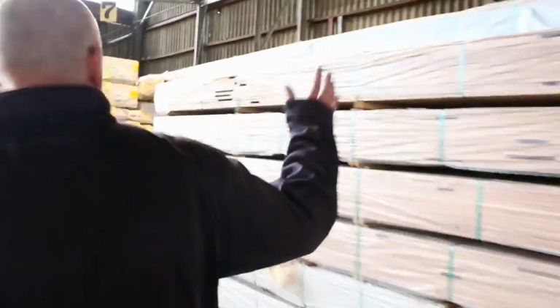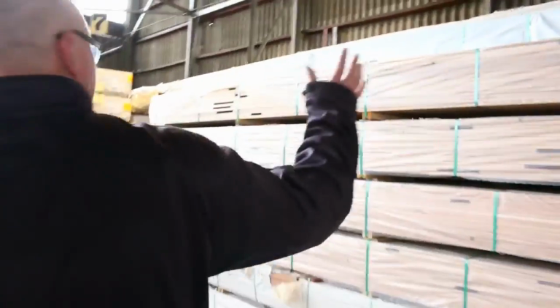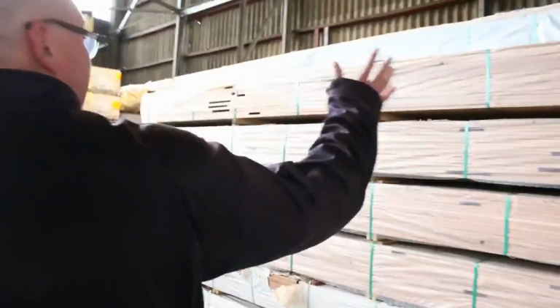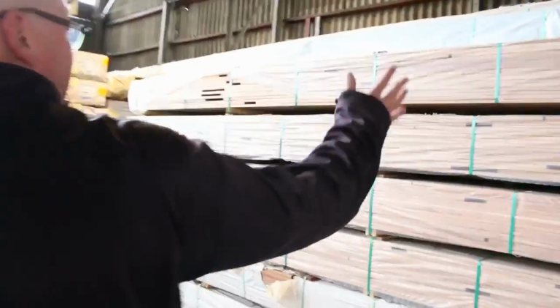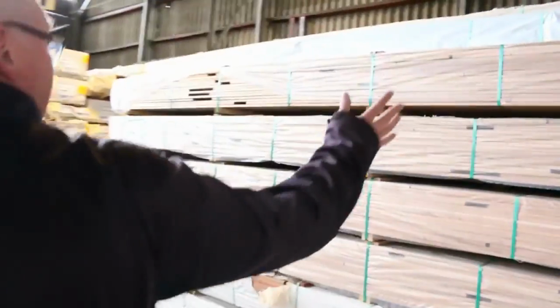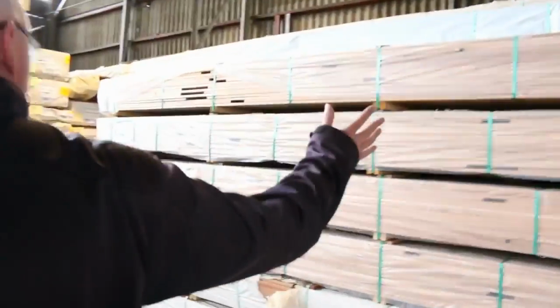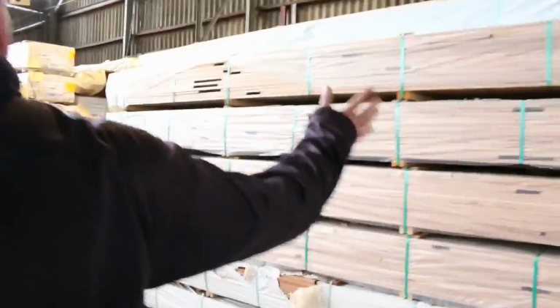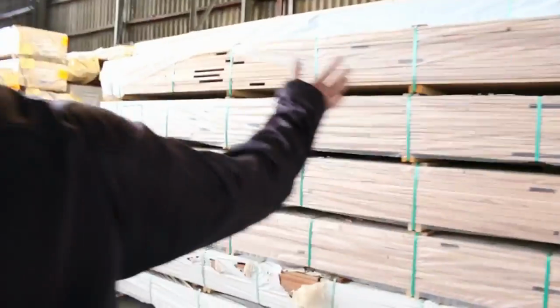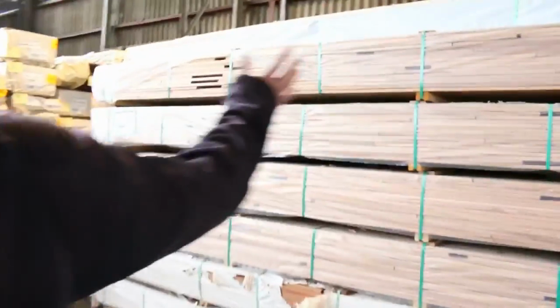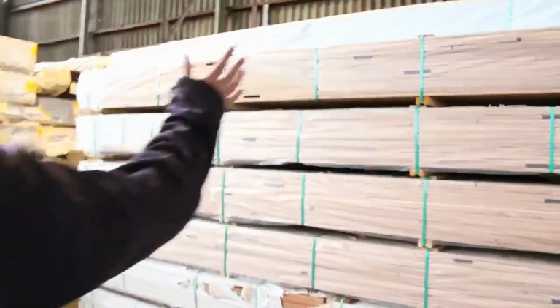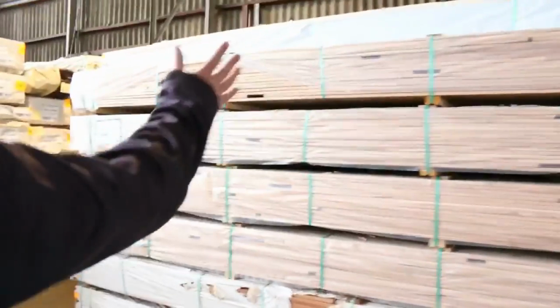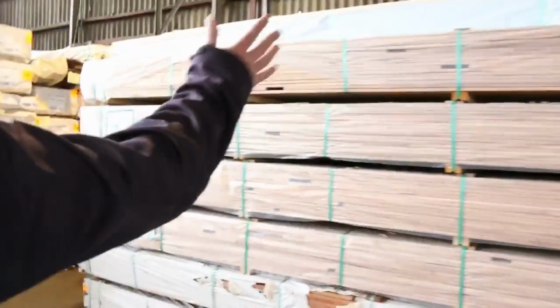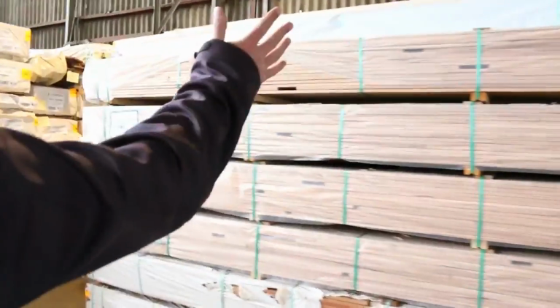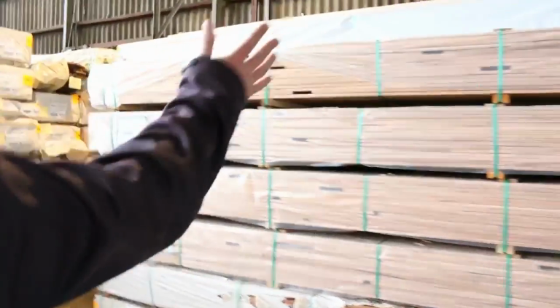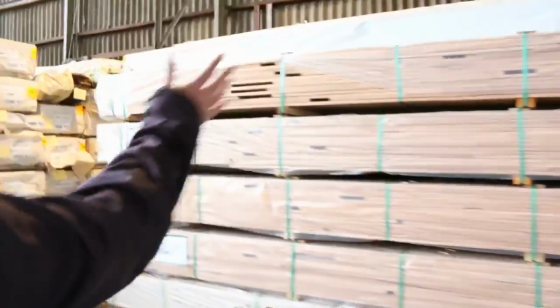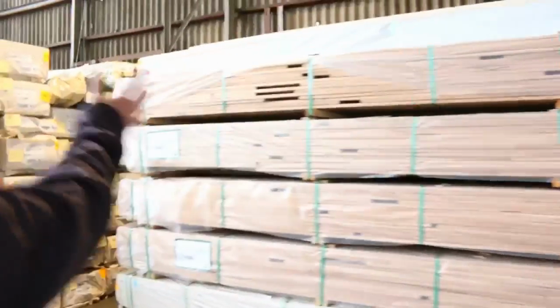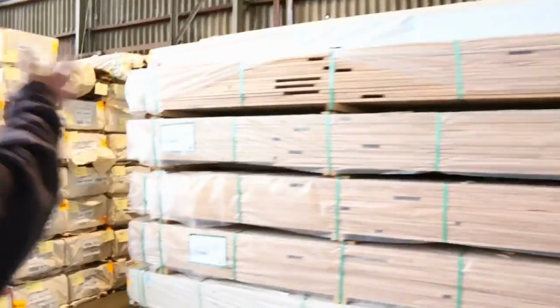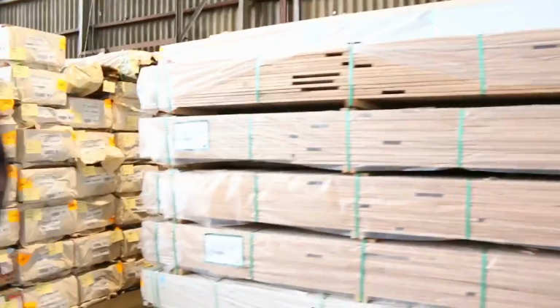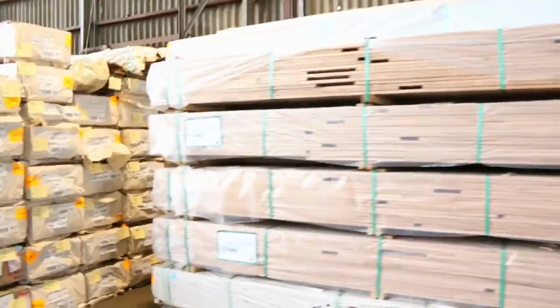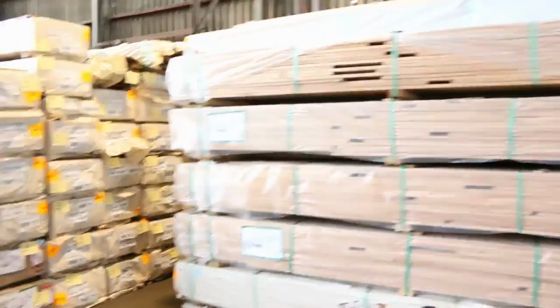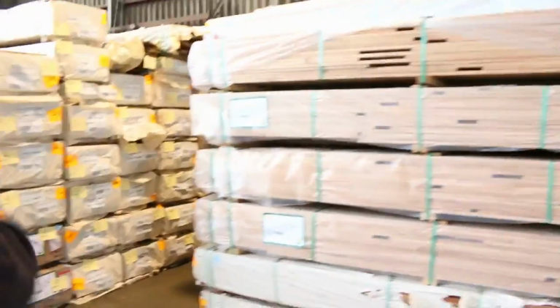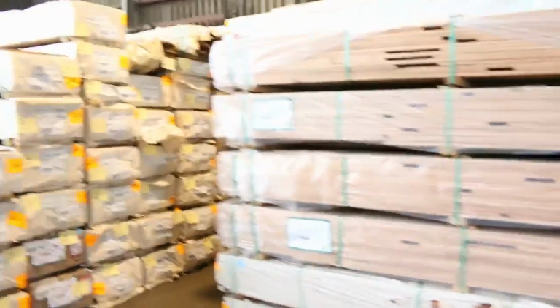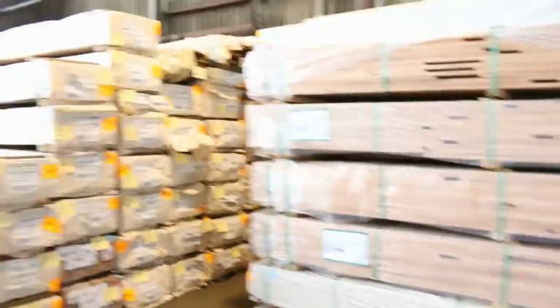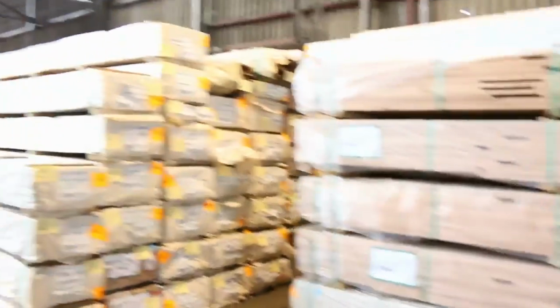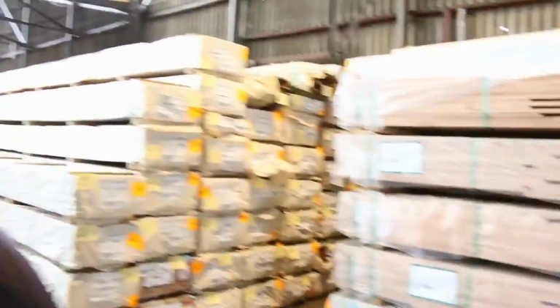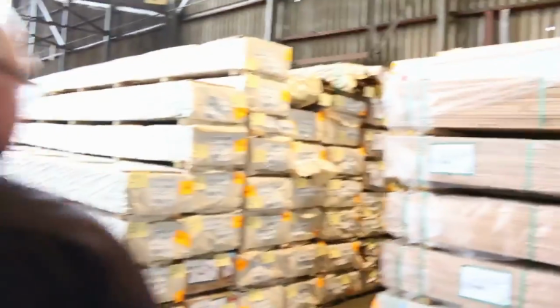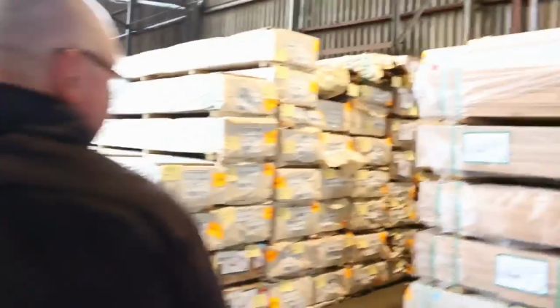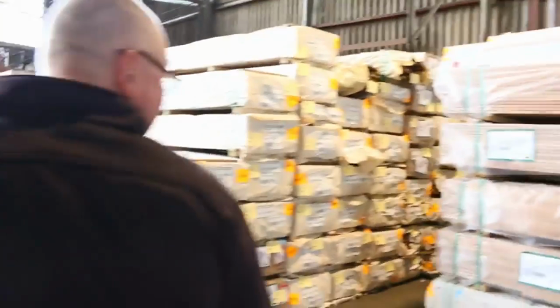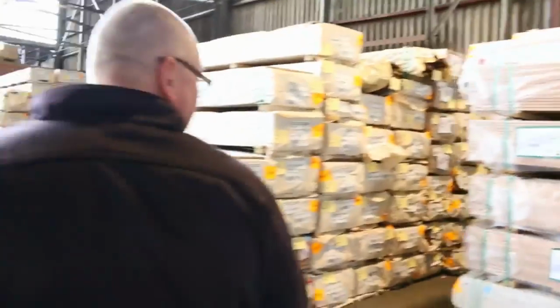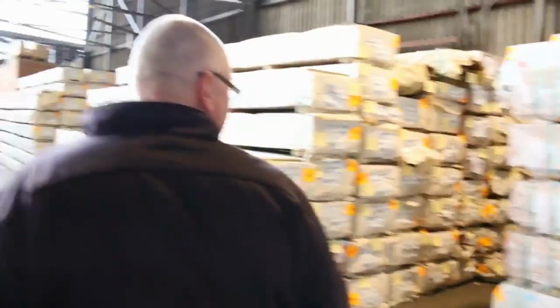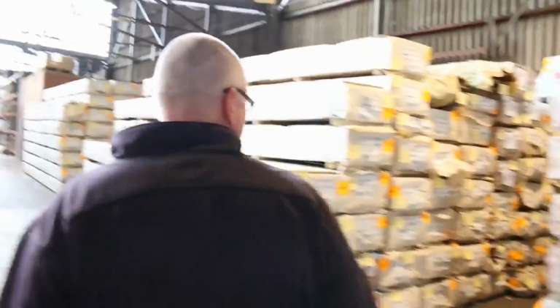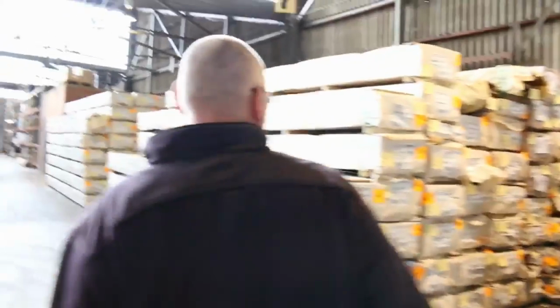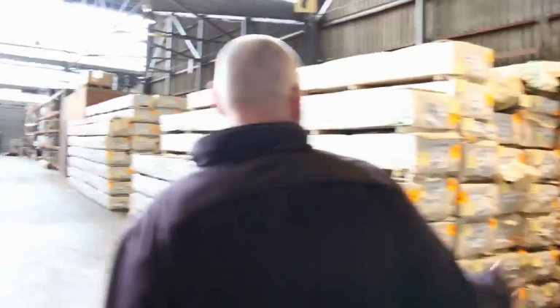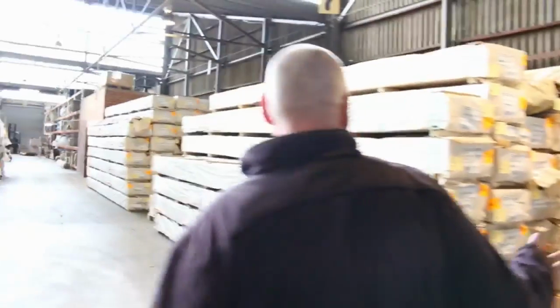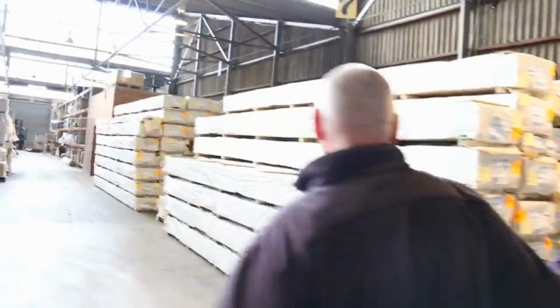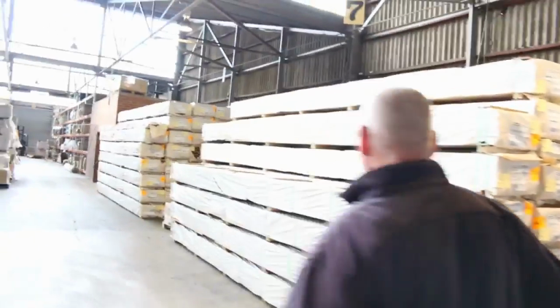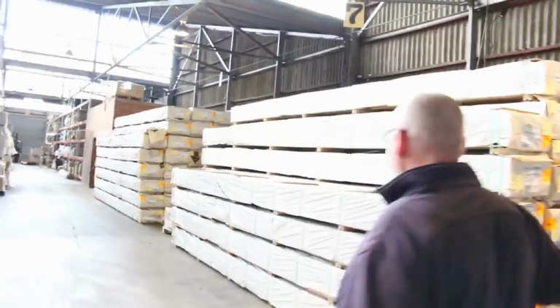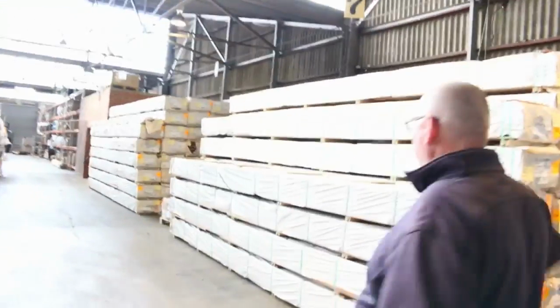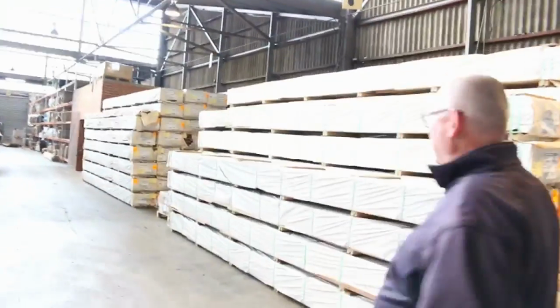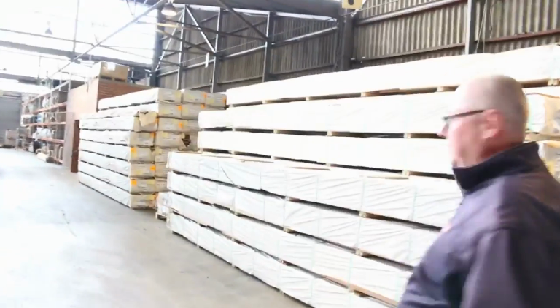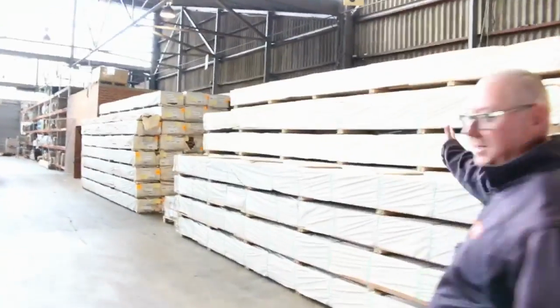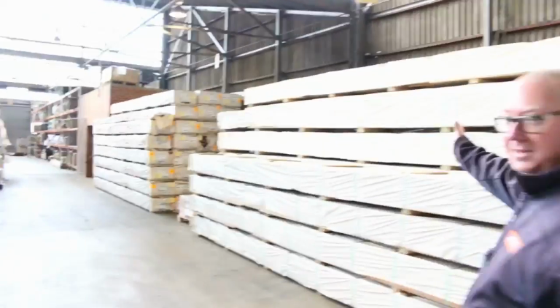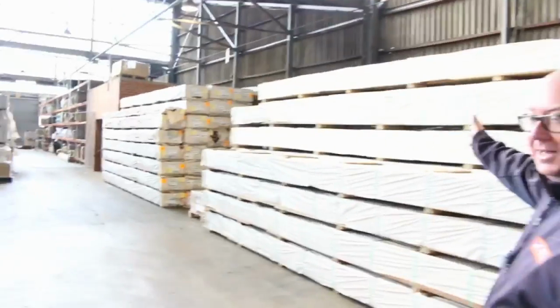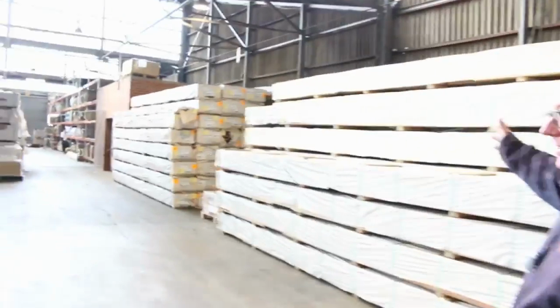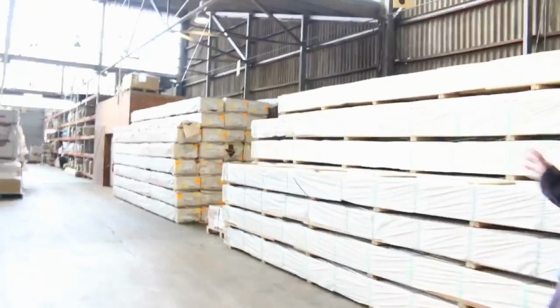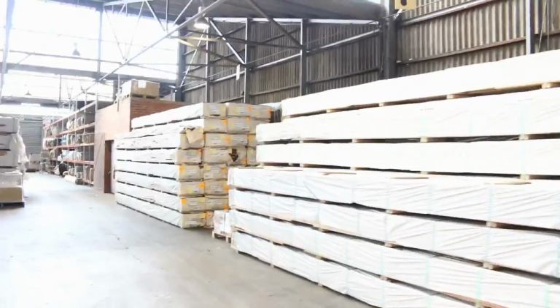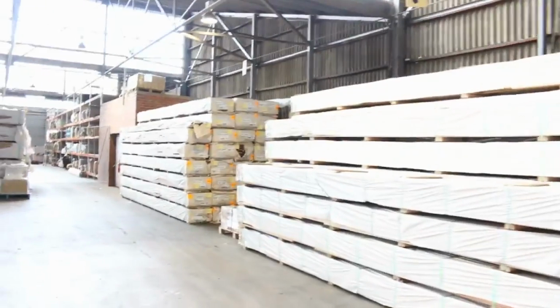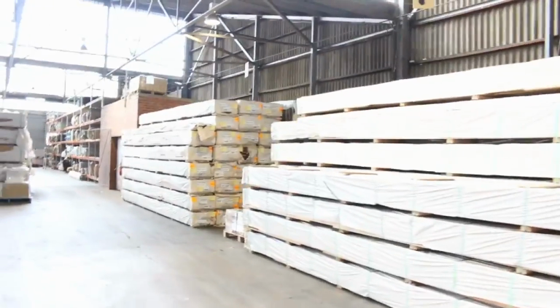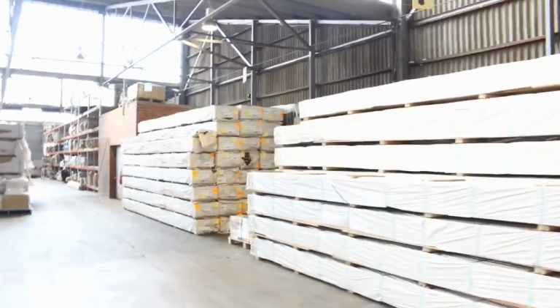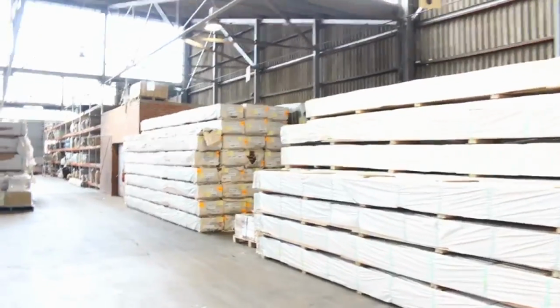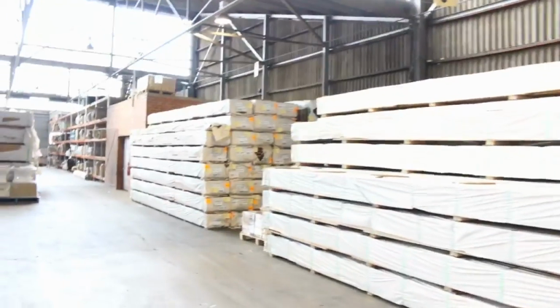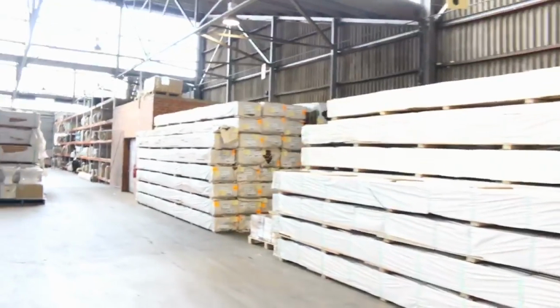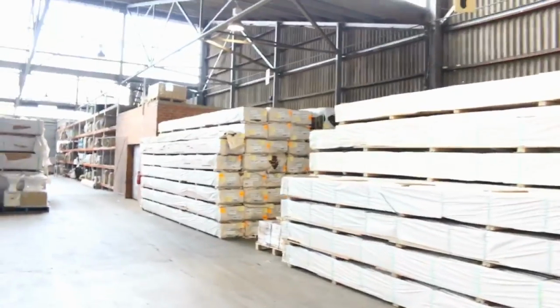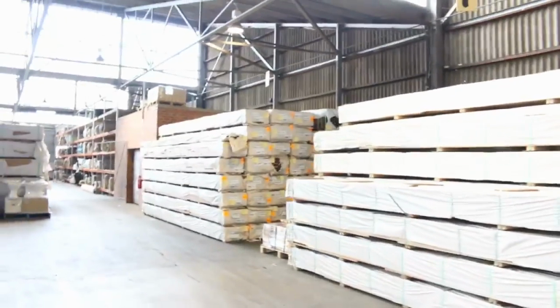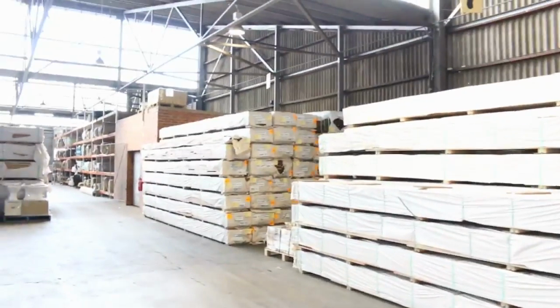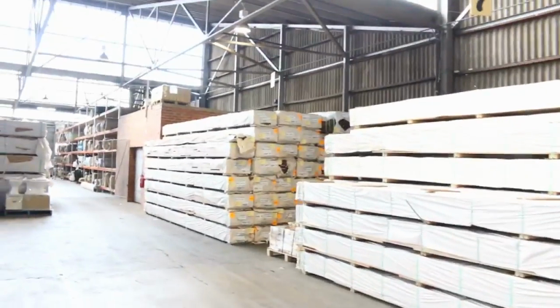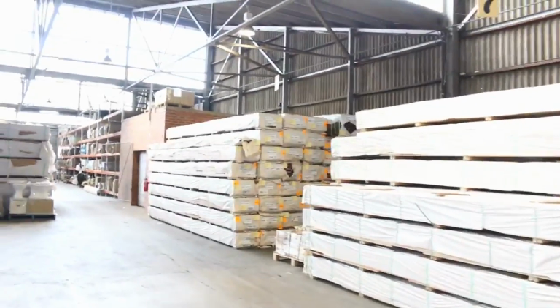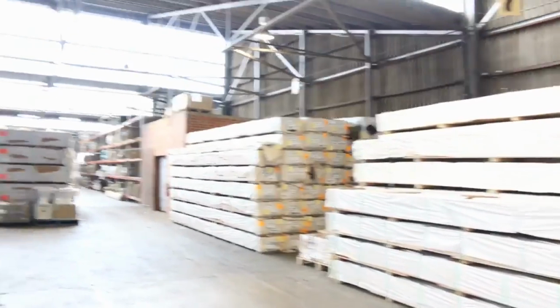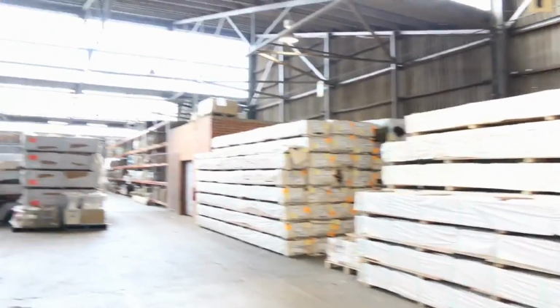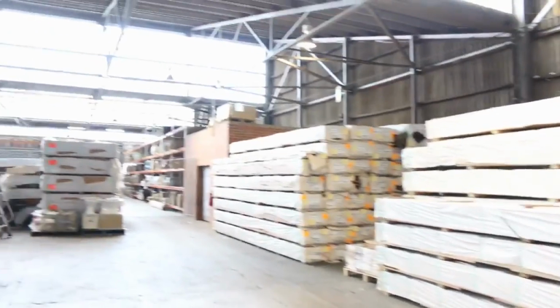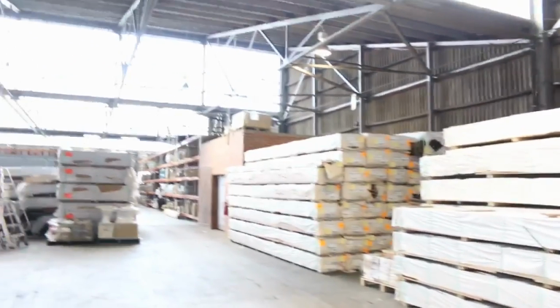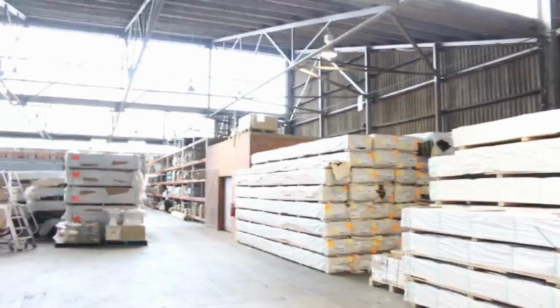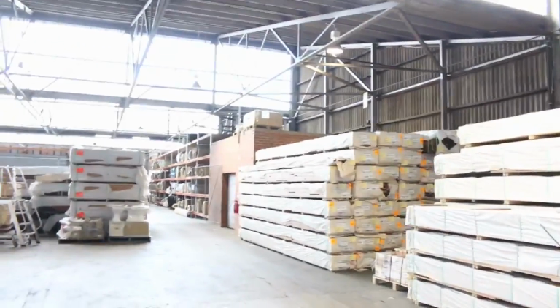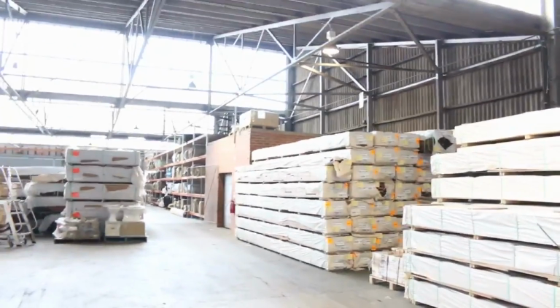As you can see, heaps of decking along here. You've got your spotted gum and your blackbutt there — big heaps of those in the decking.